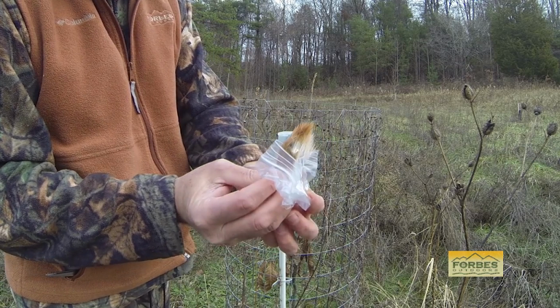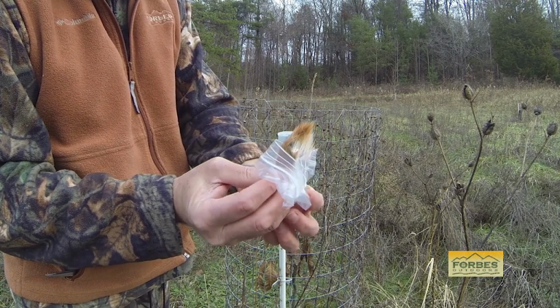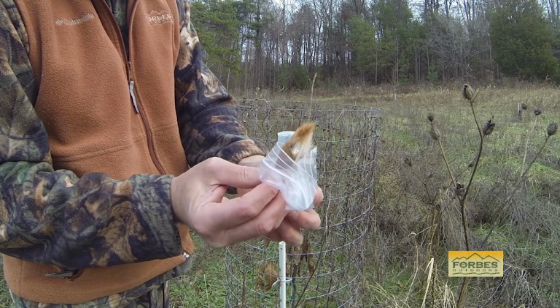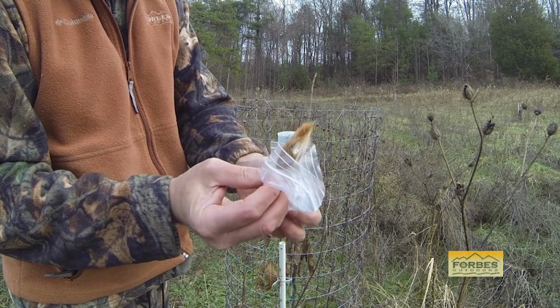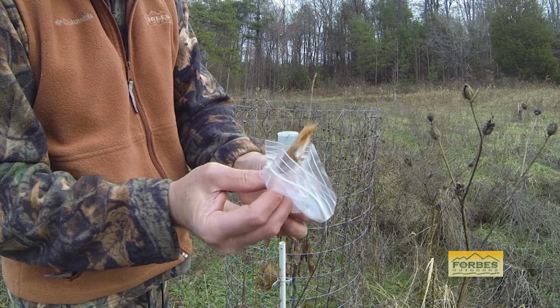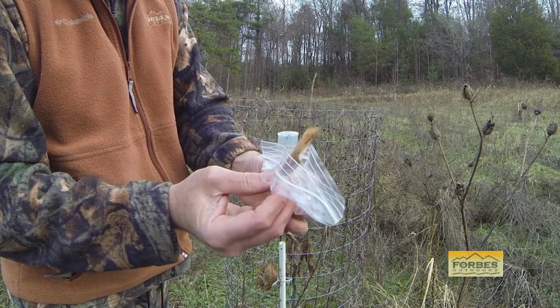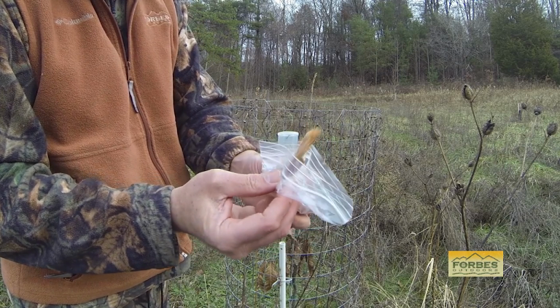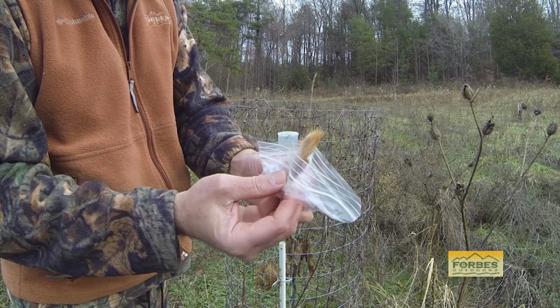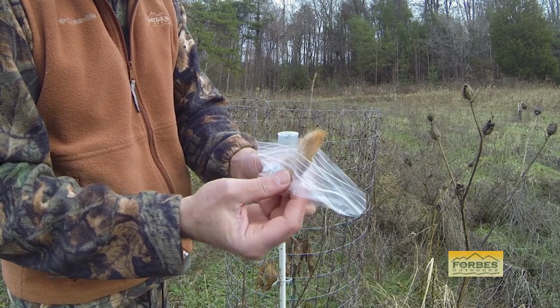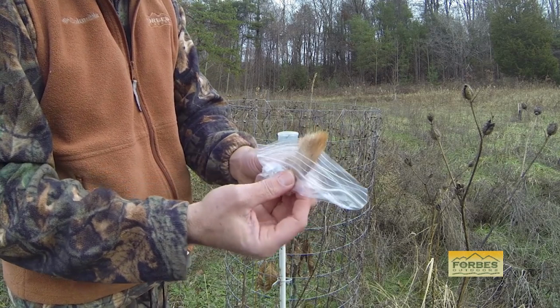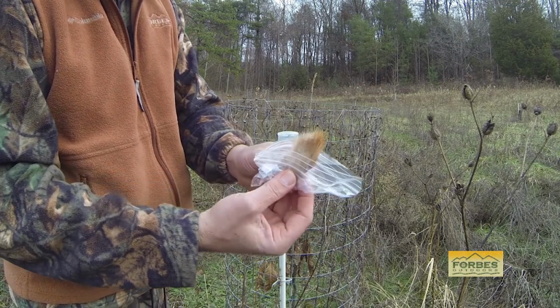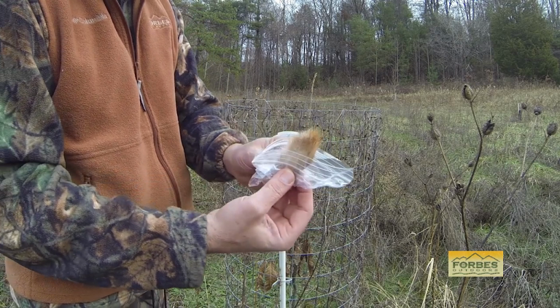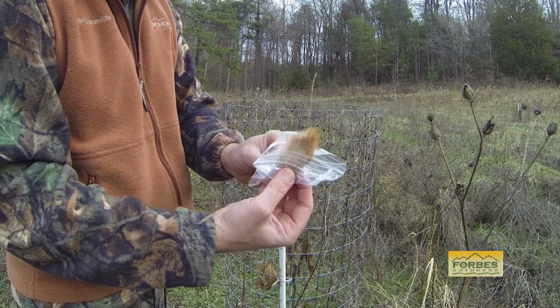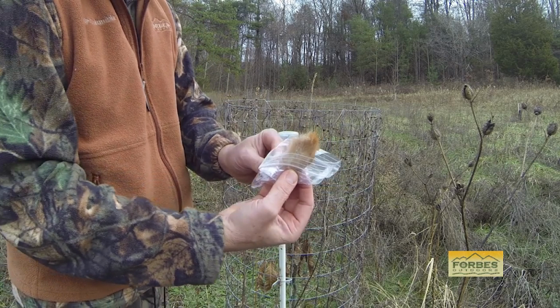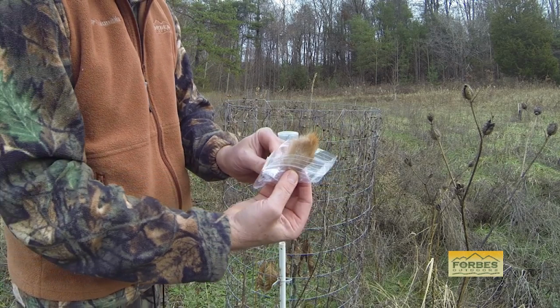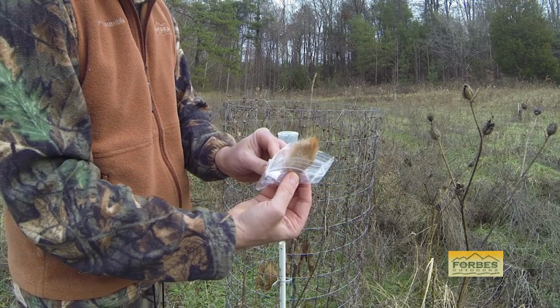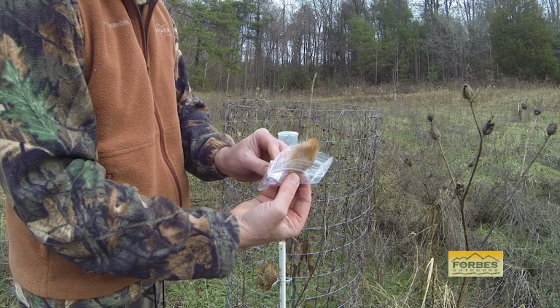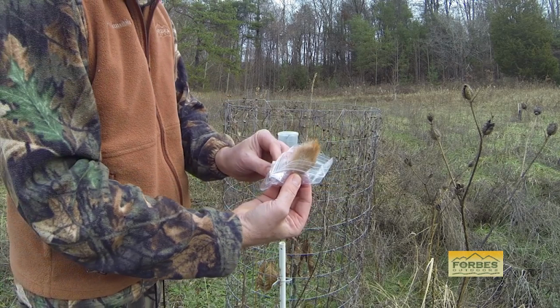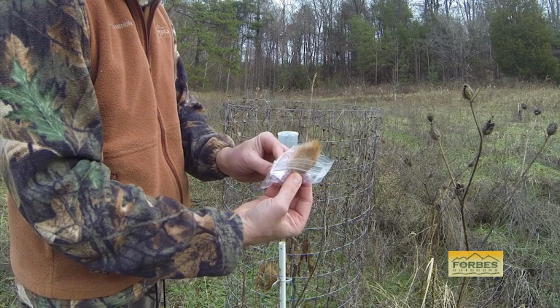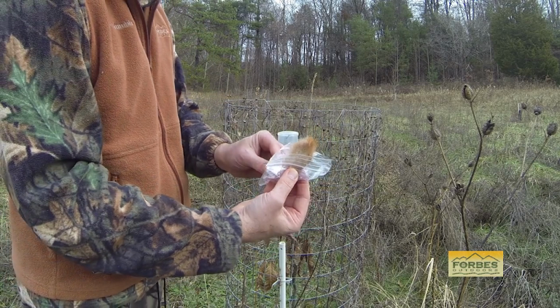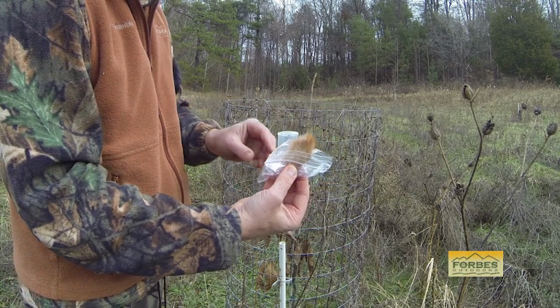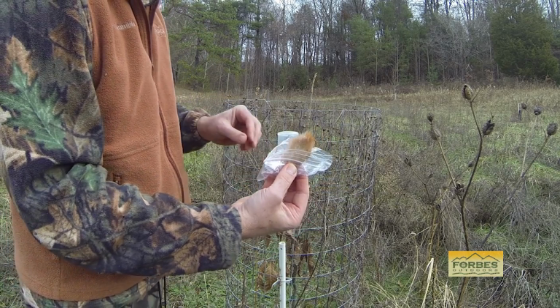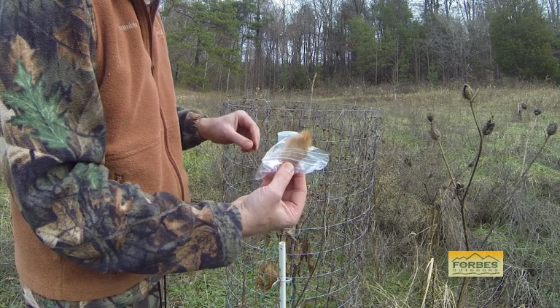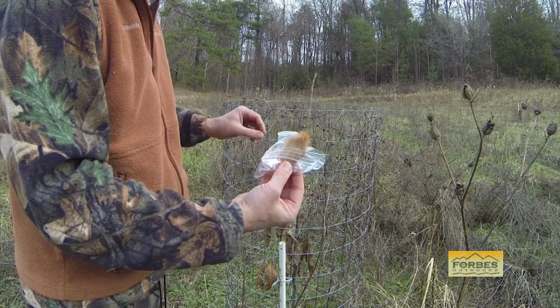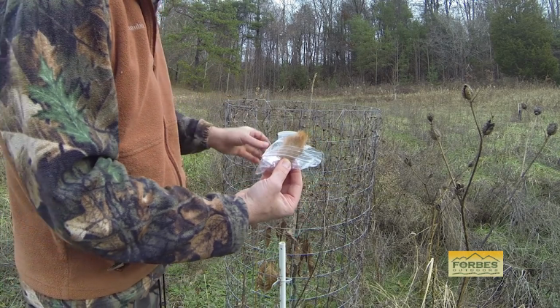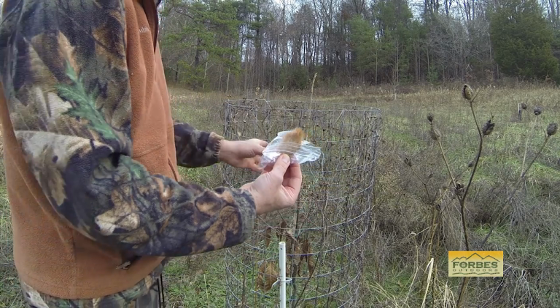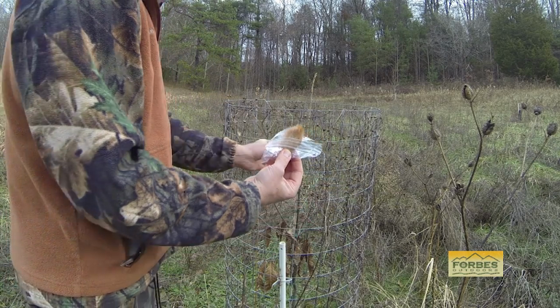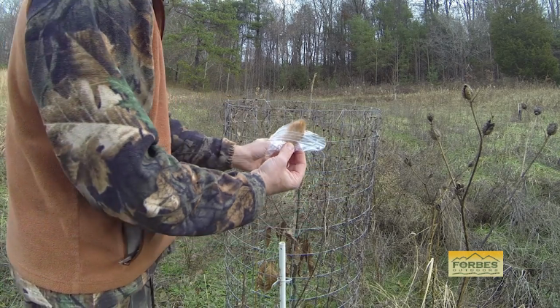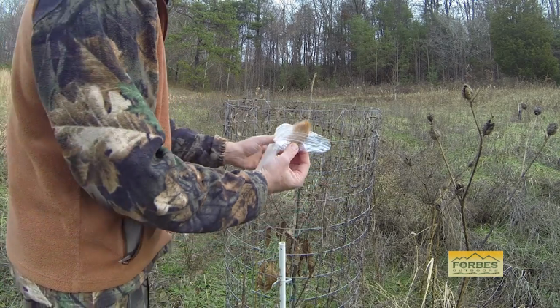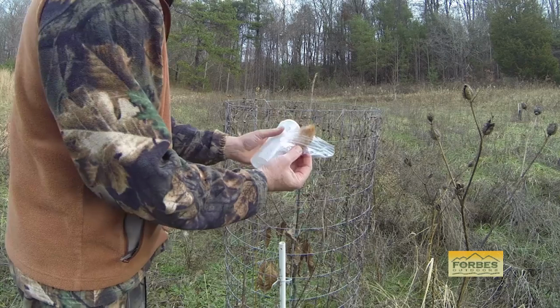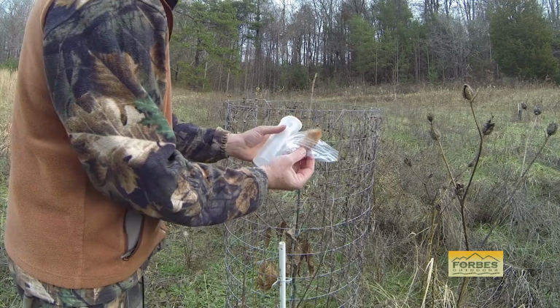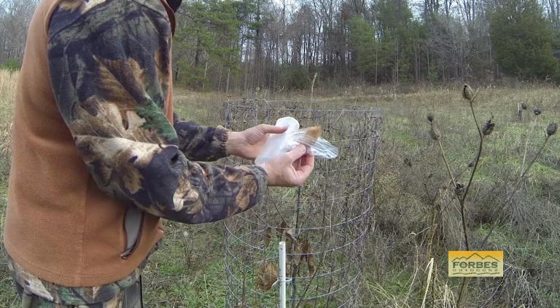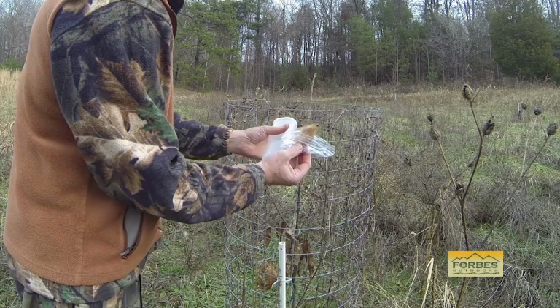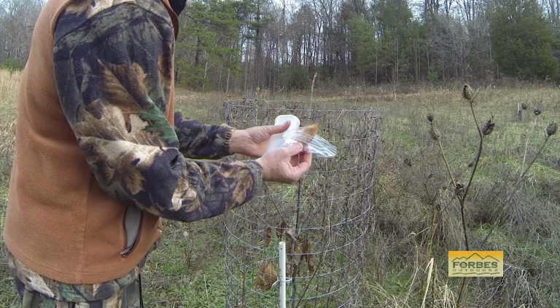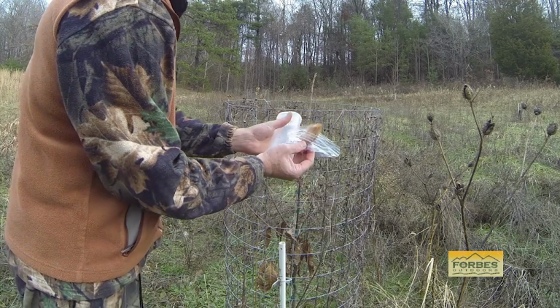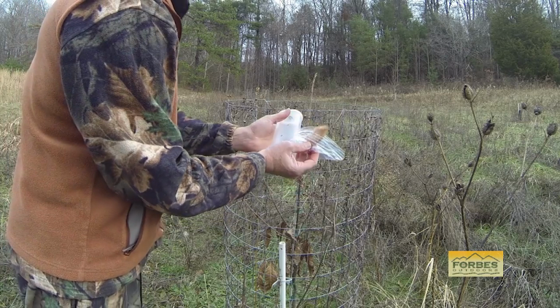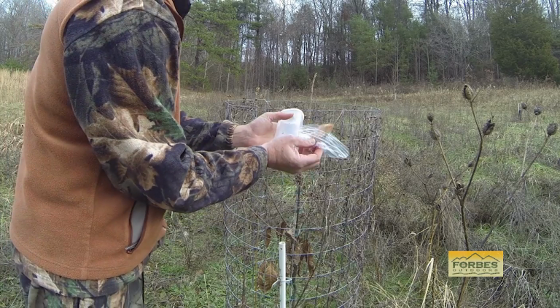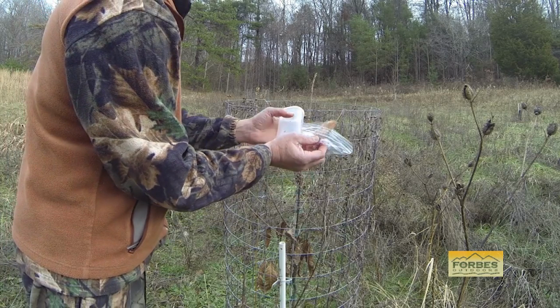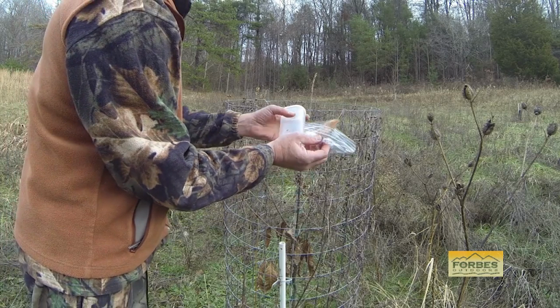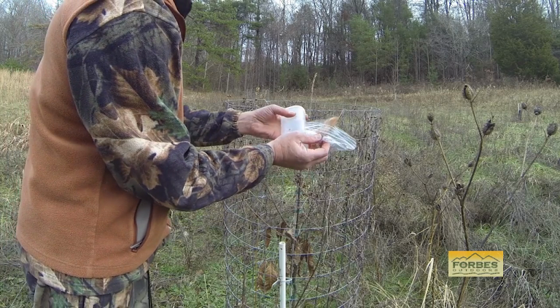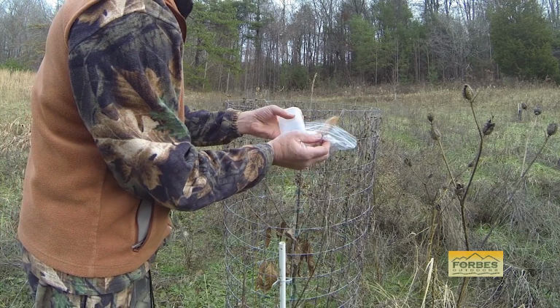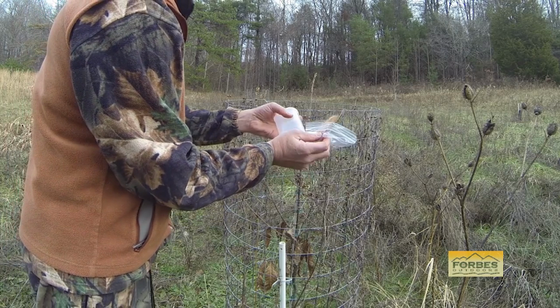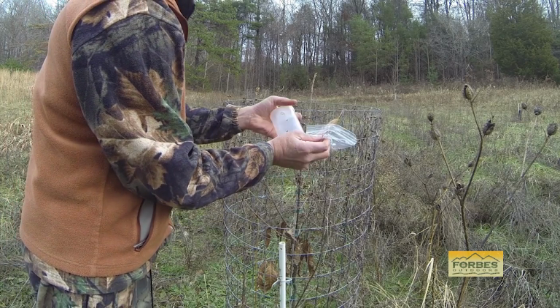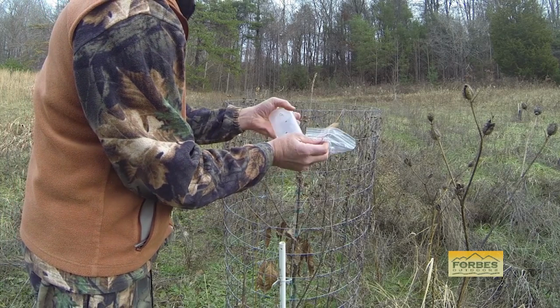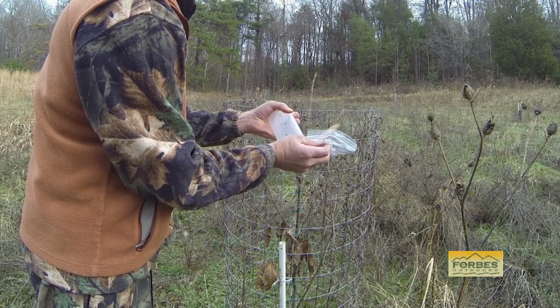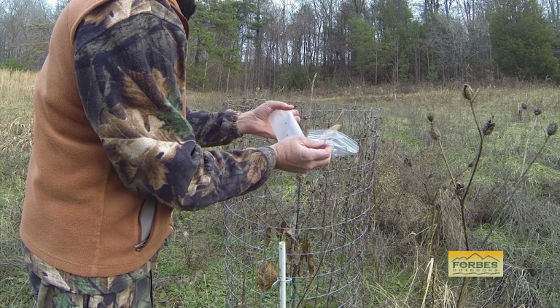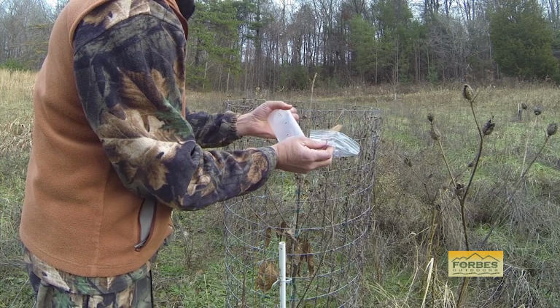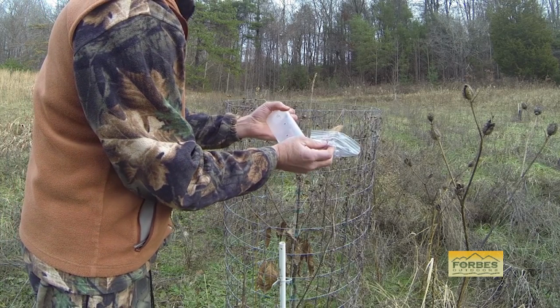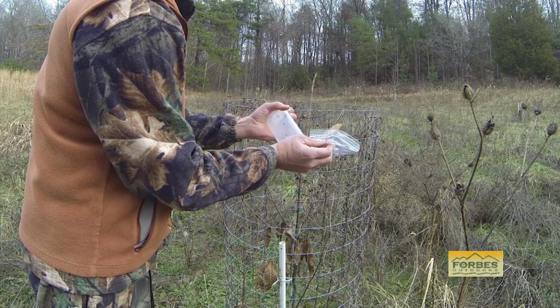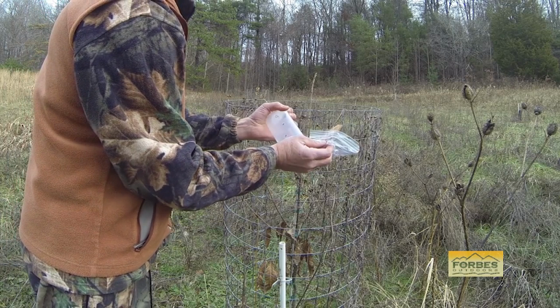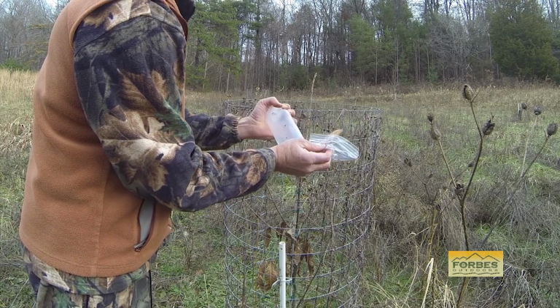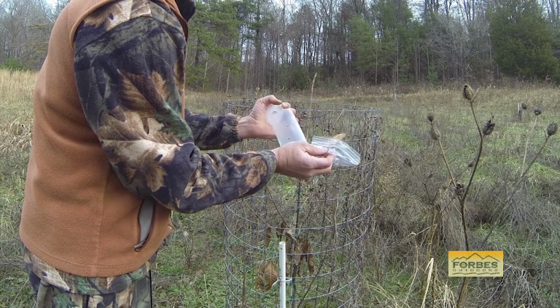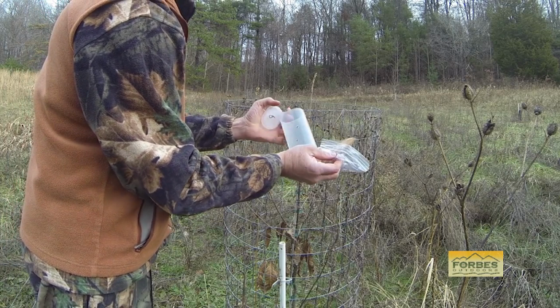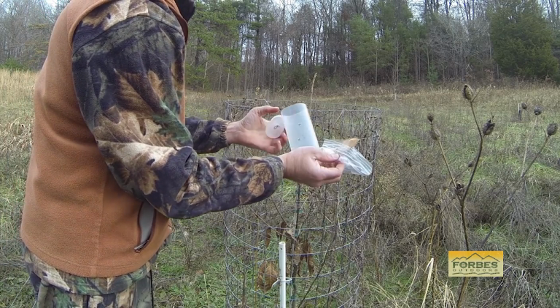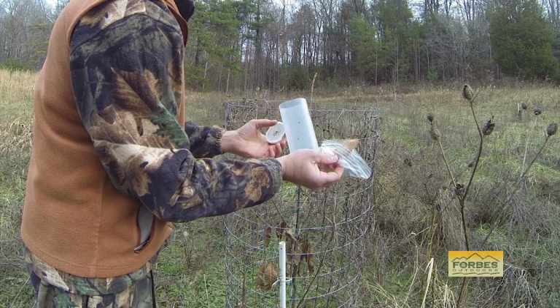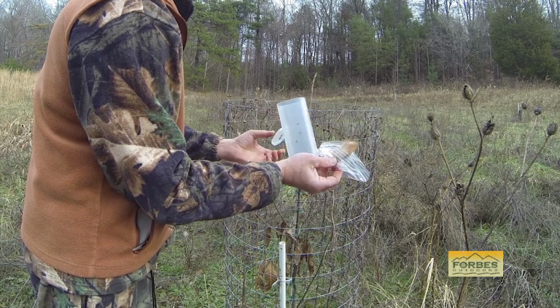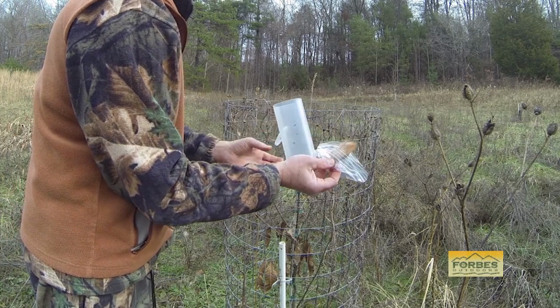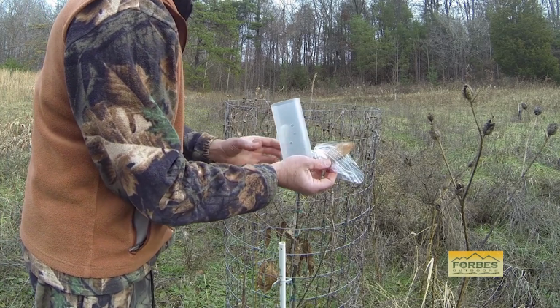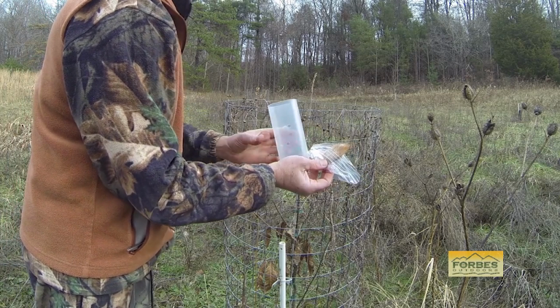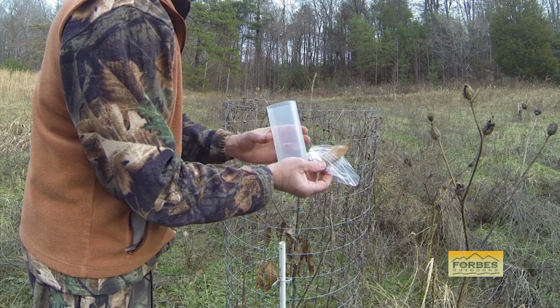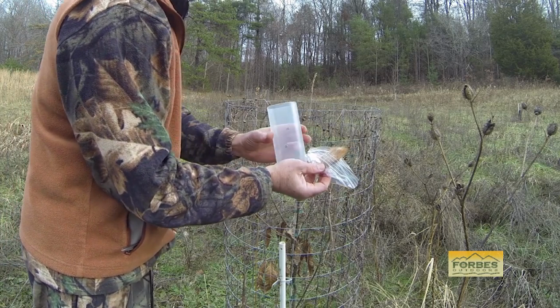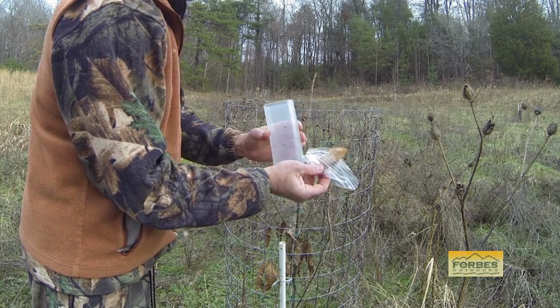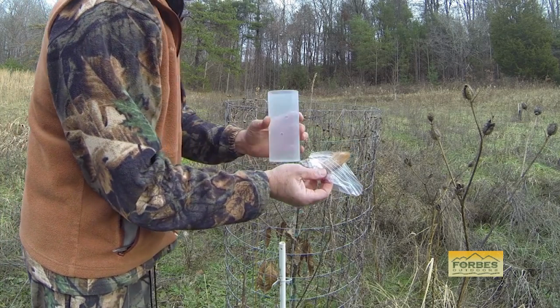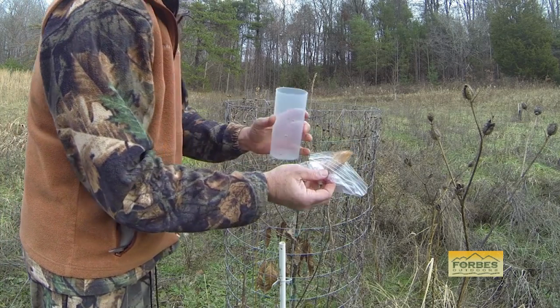Because these glands have such a strong odor, I double bag the glands and vacuum seal them before placing them into the freezer.